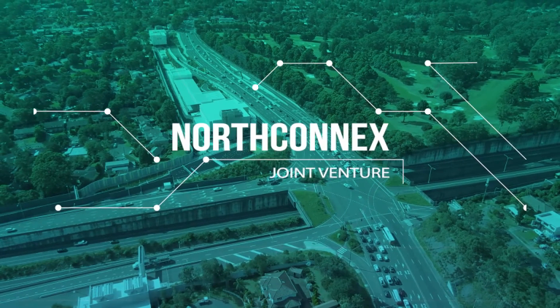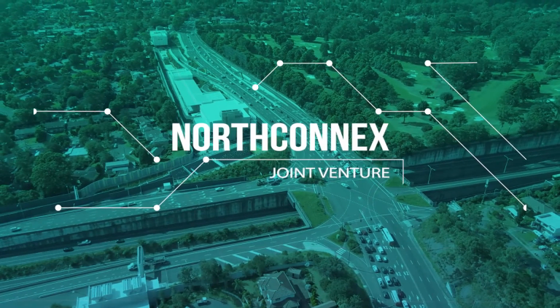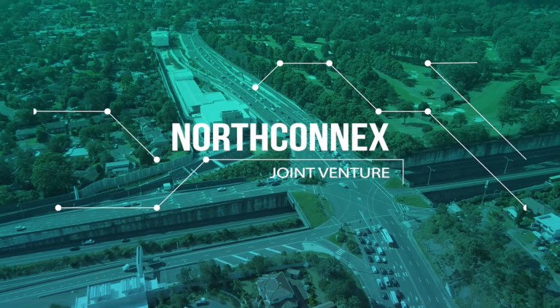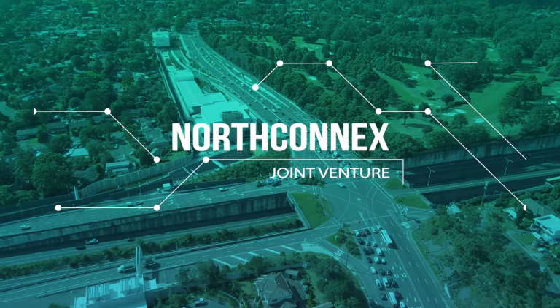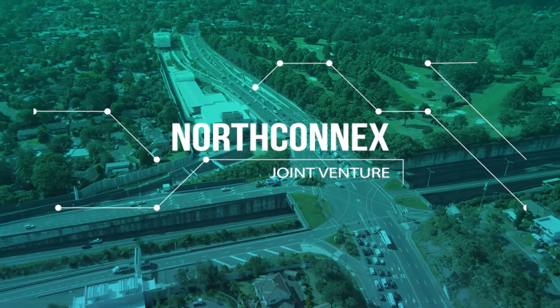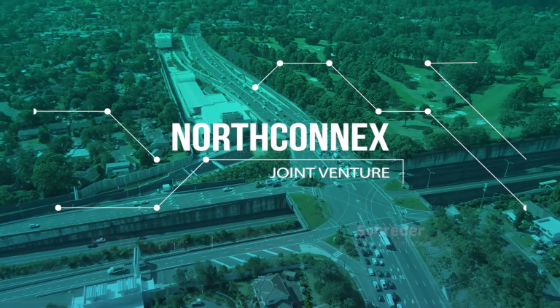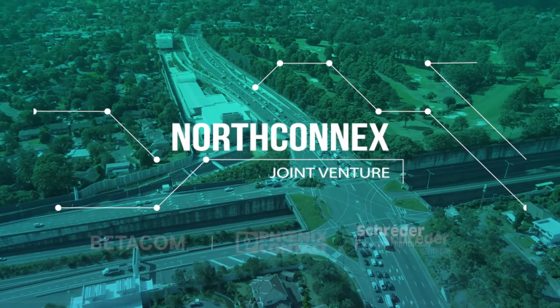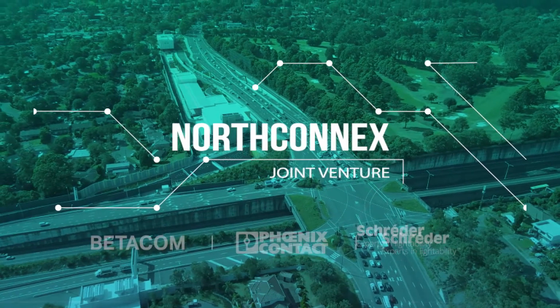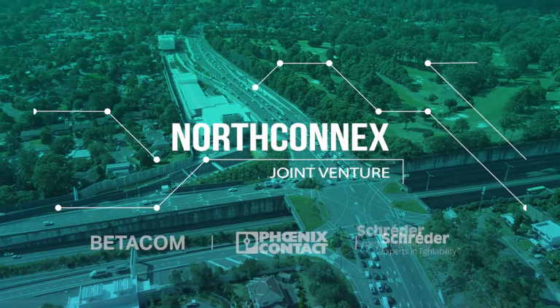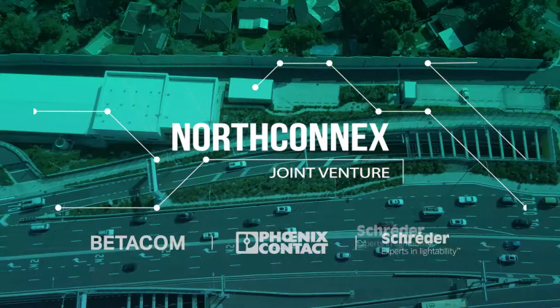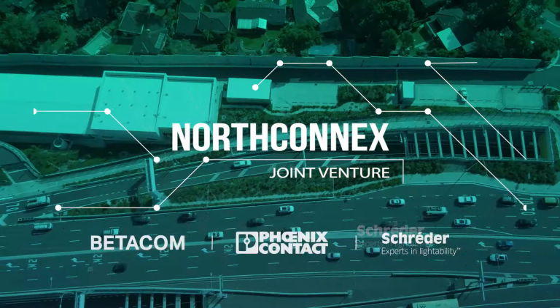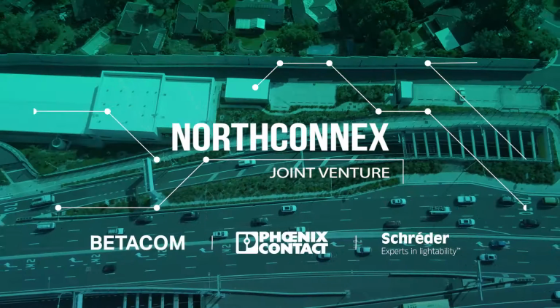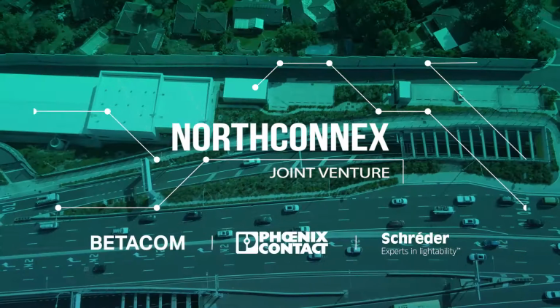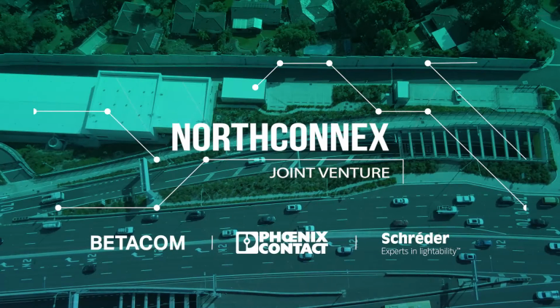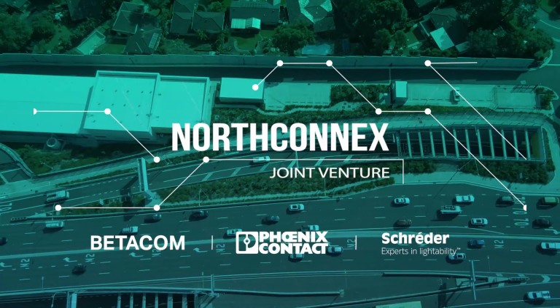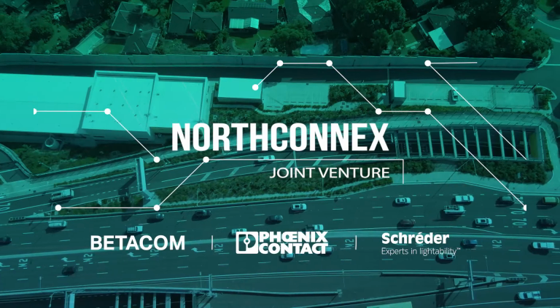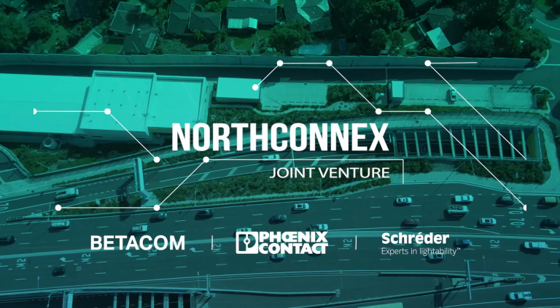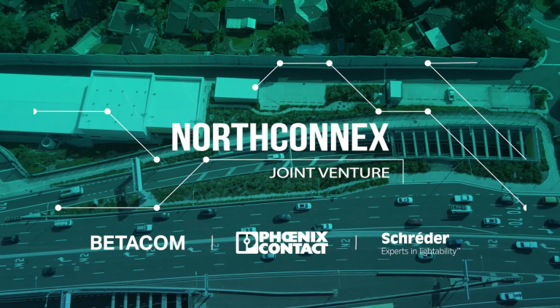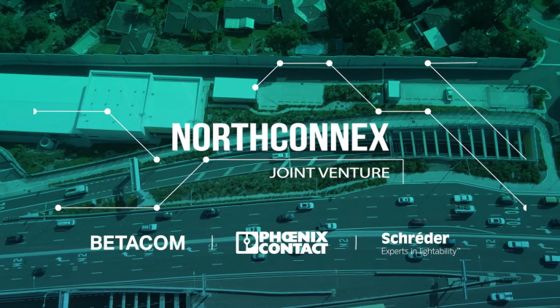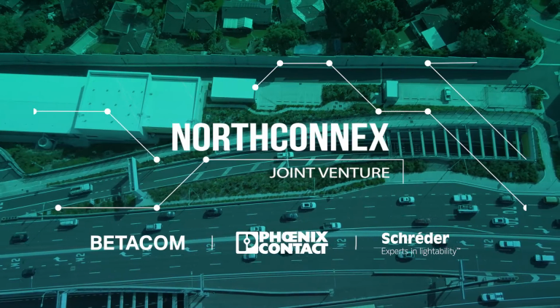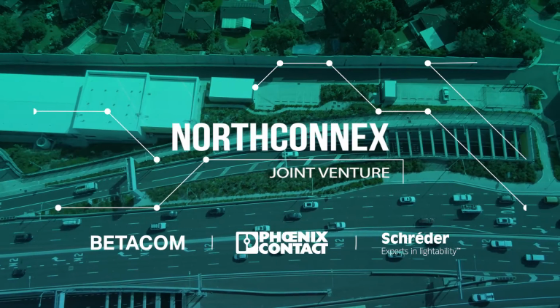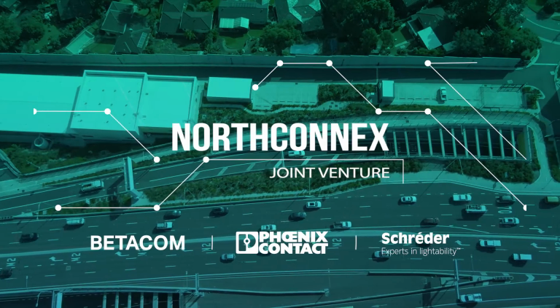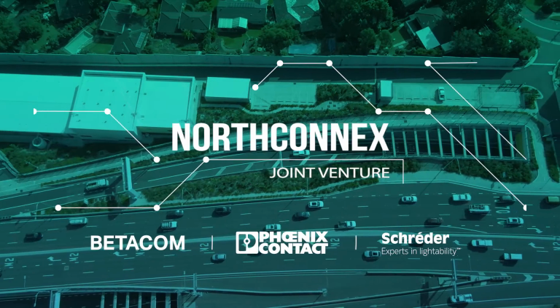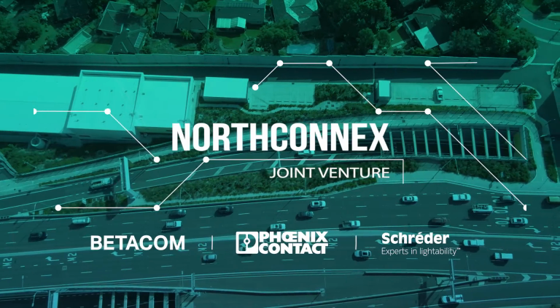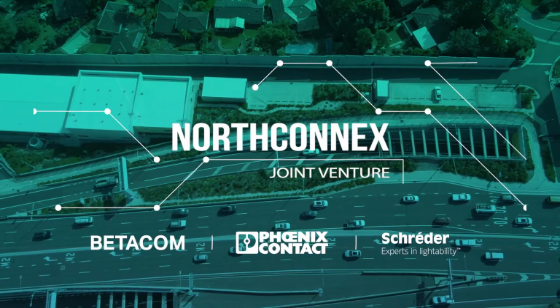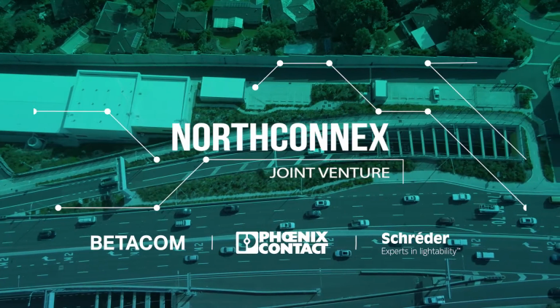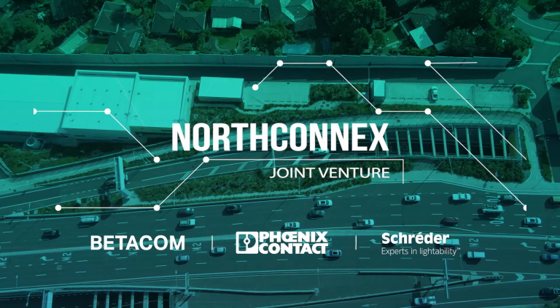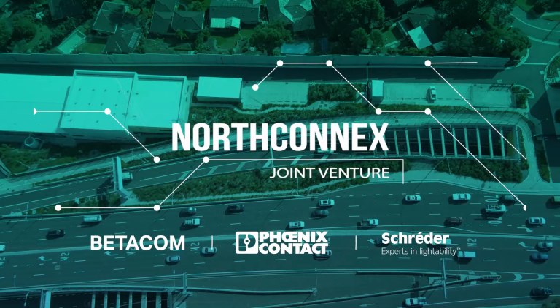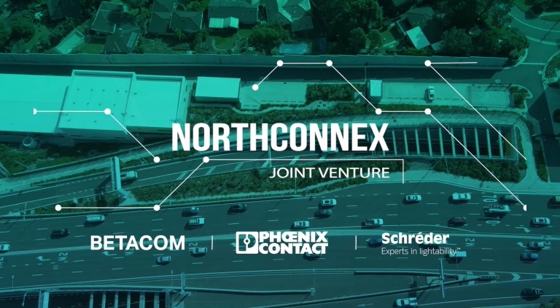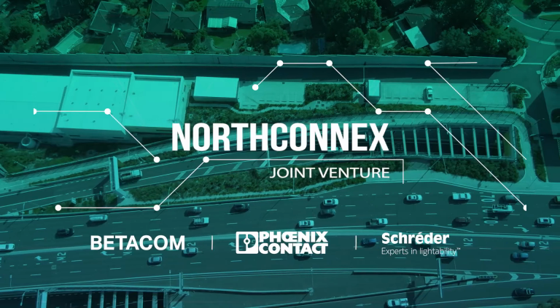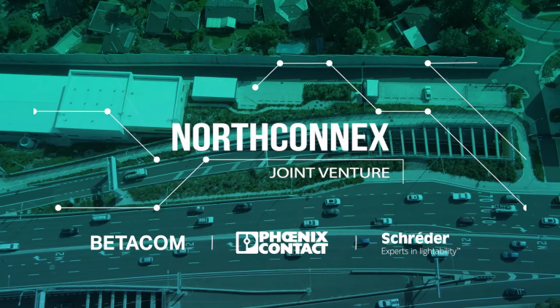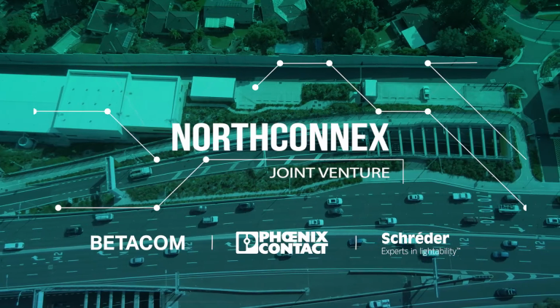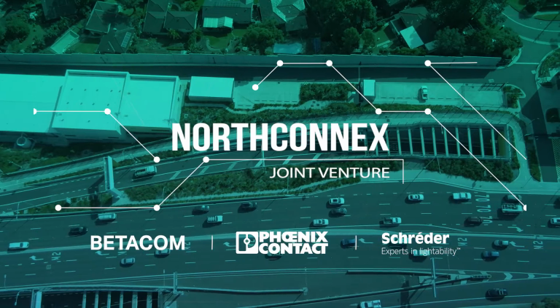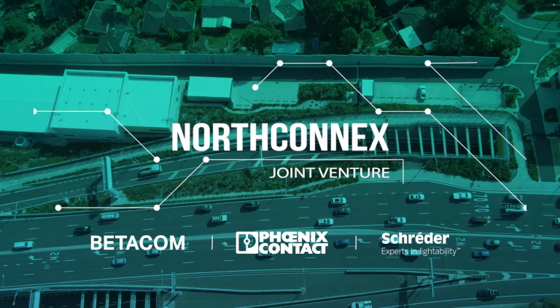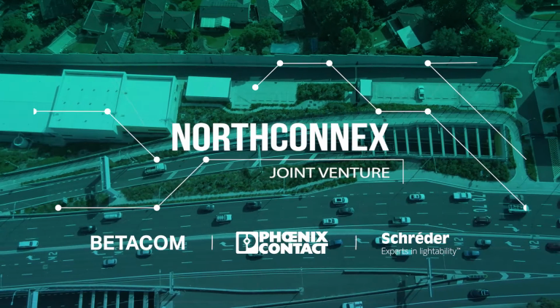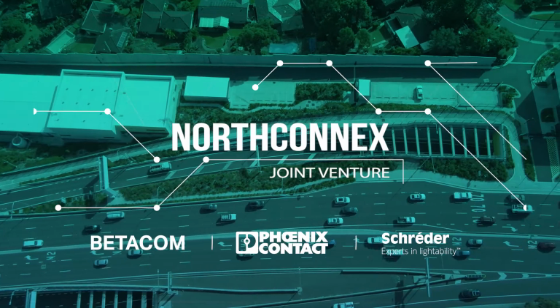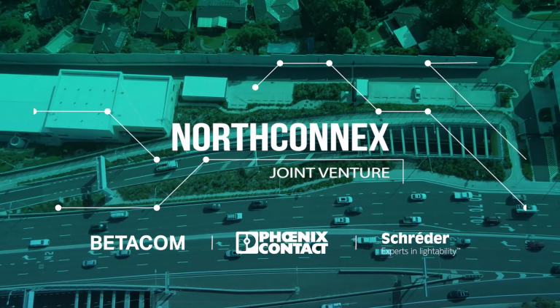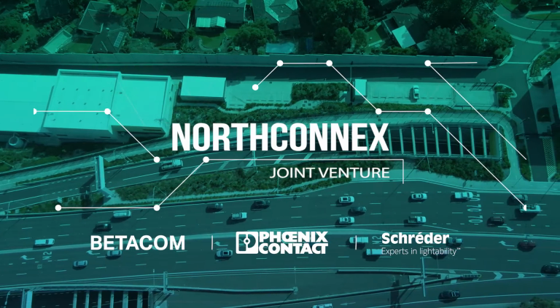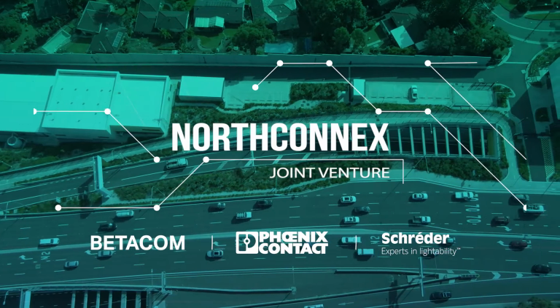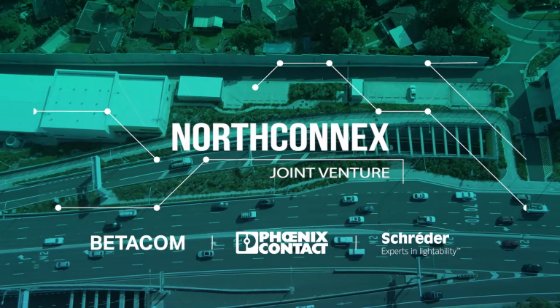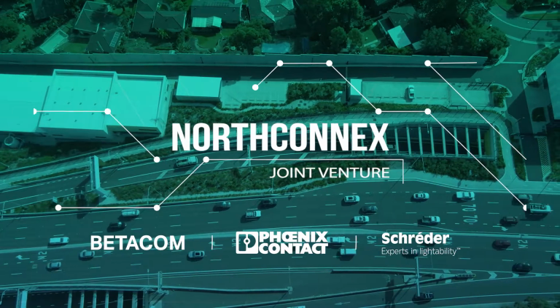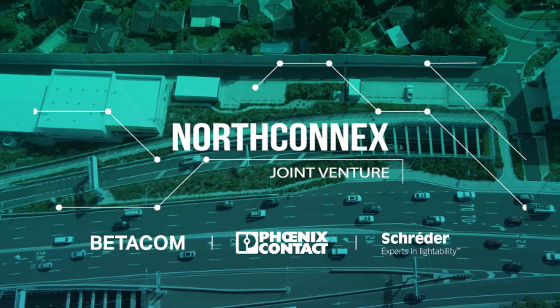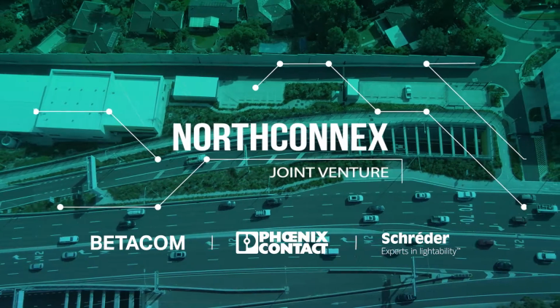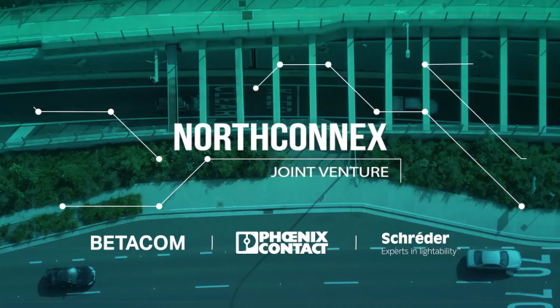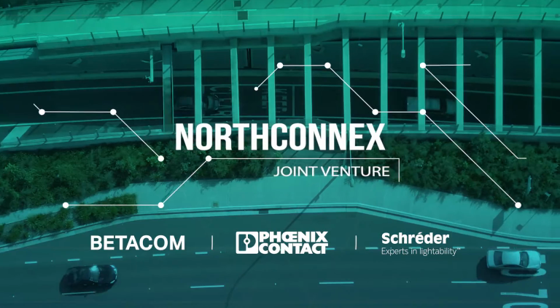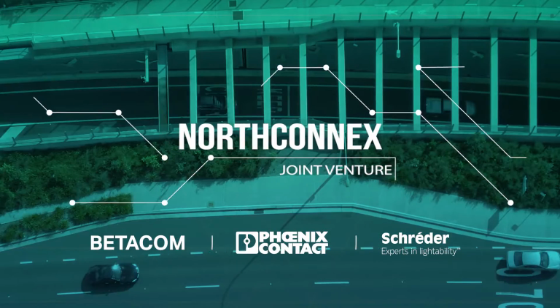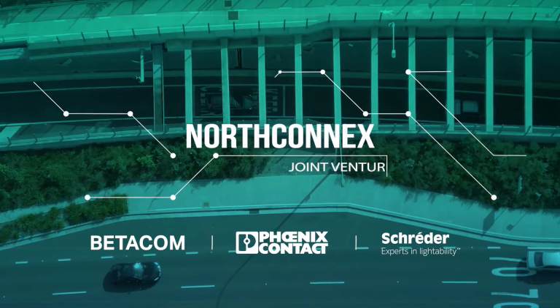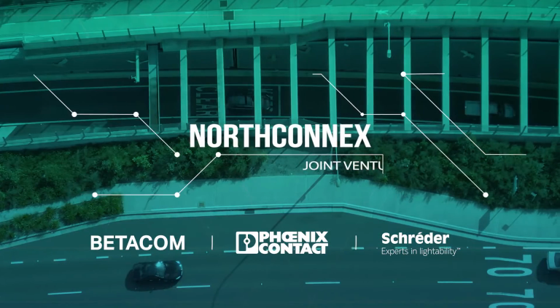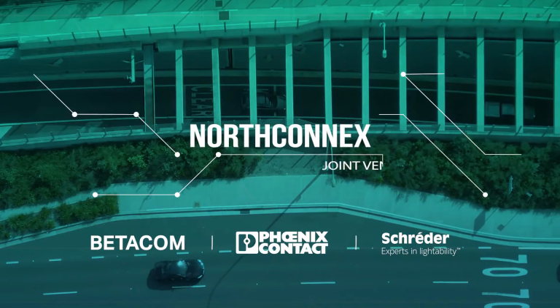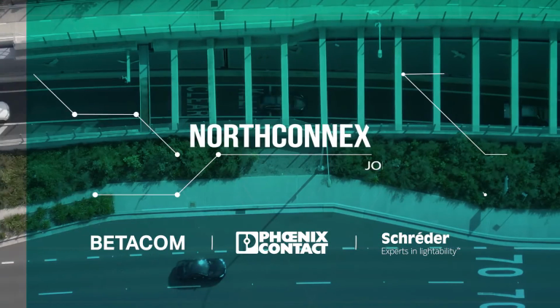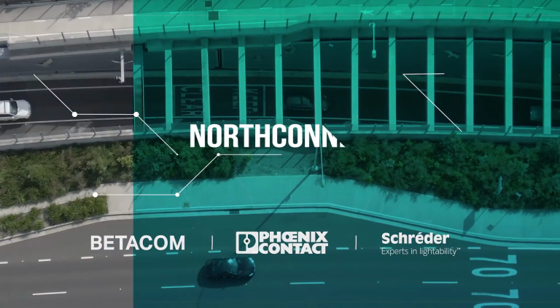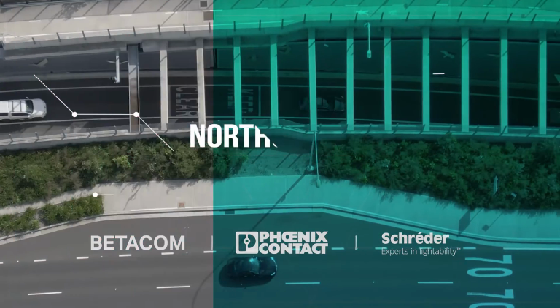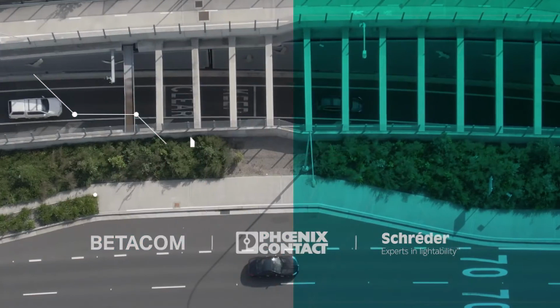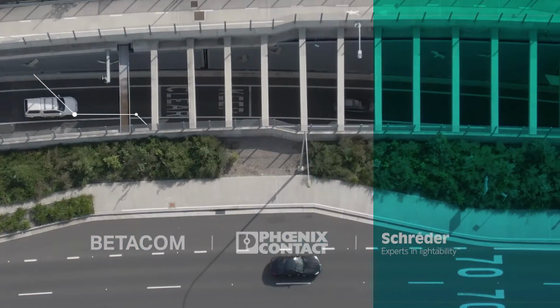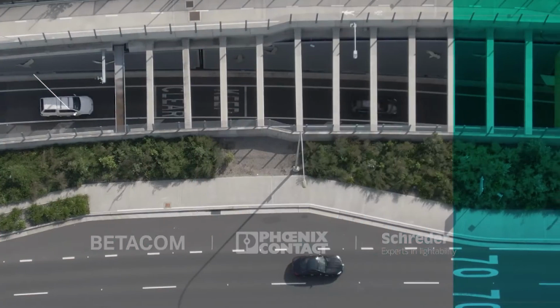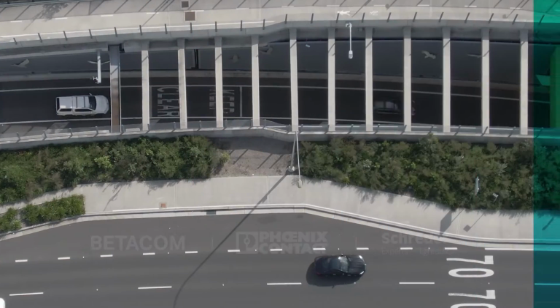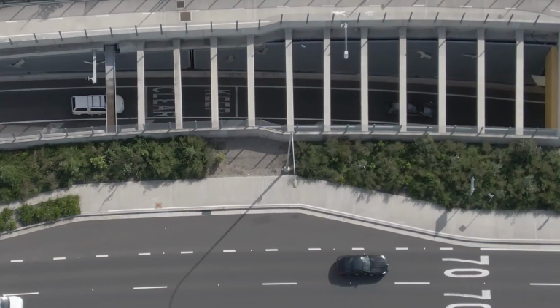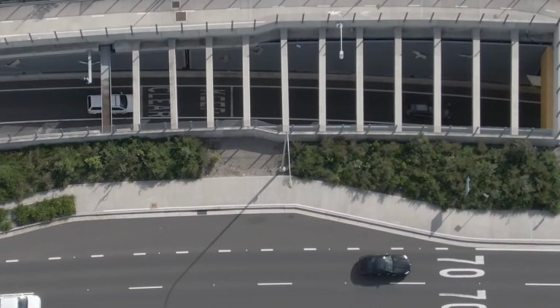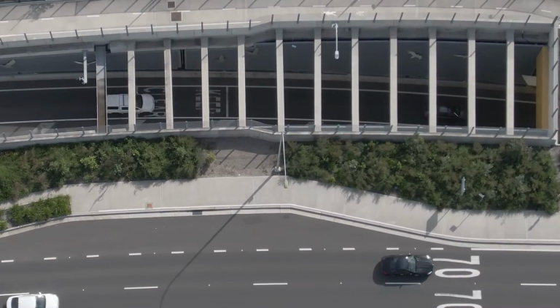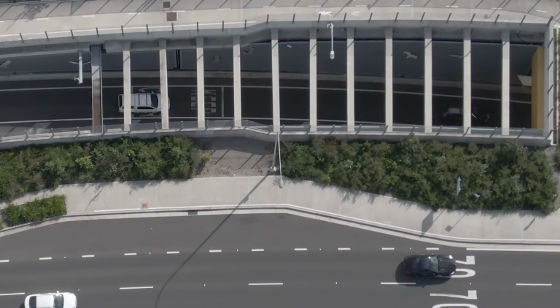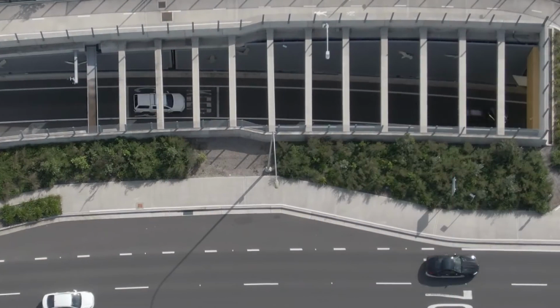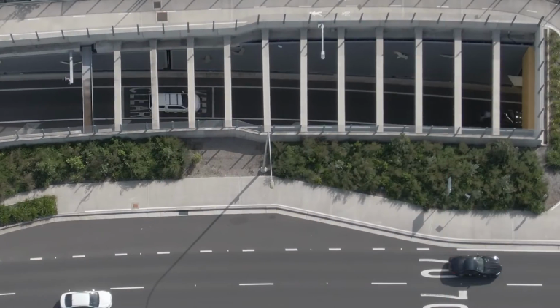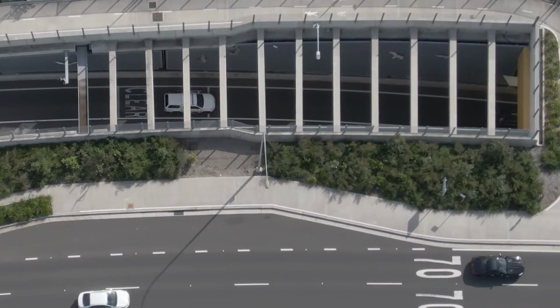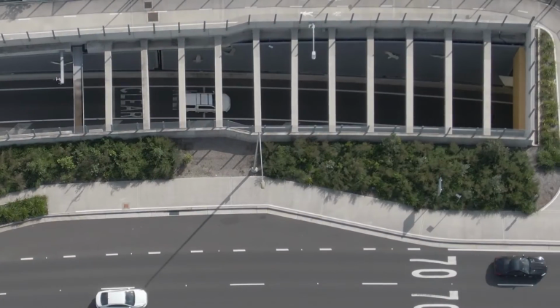NorthConnex is Australia's deepest tunnel, allowing motorists to avoid 21 sets of traffic lights on Pacific Highway and slashing up to 15 minutes in travel time.